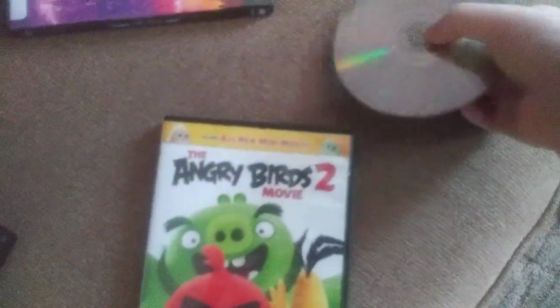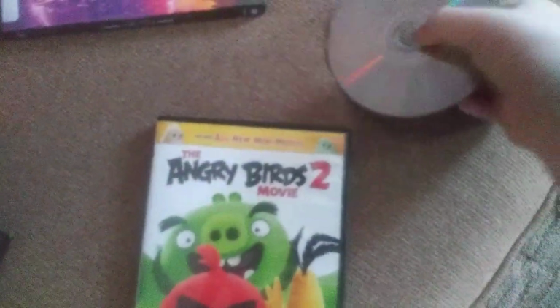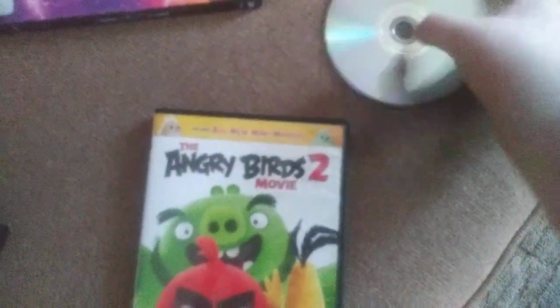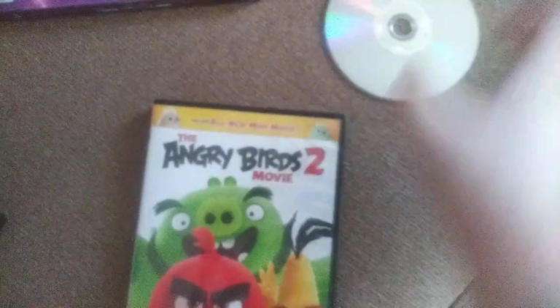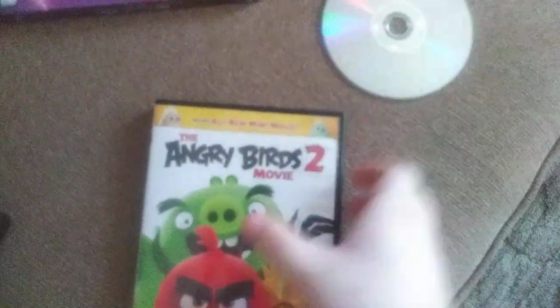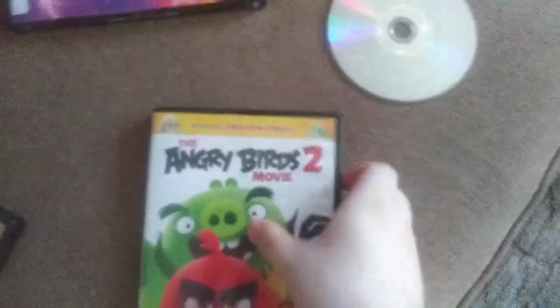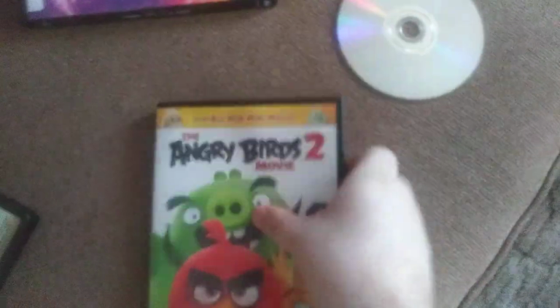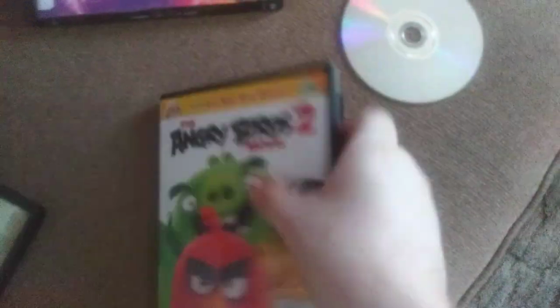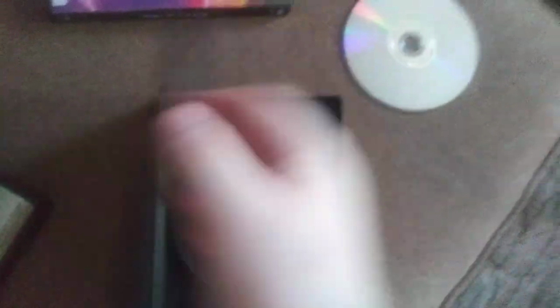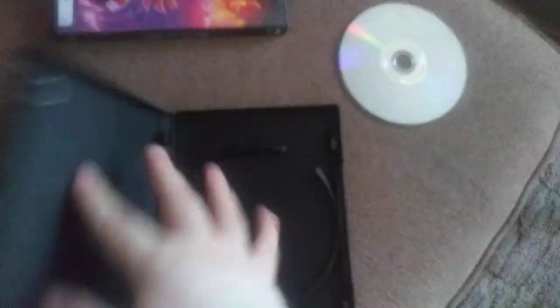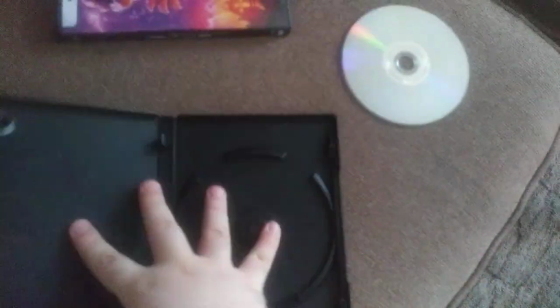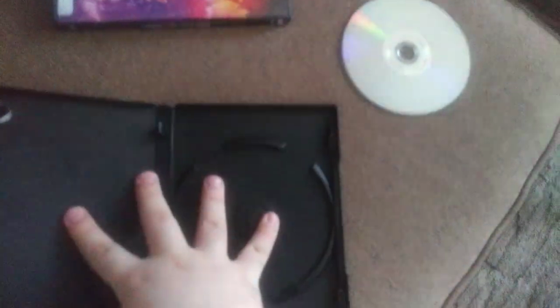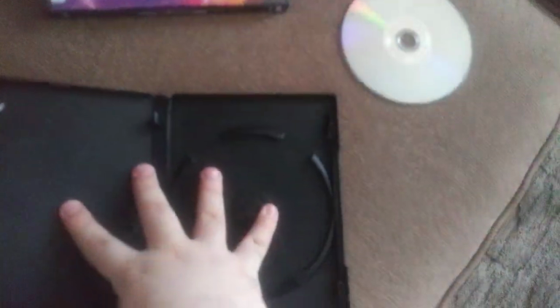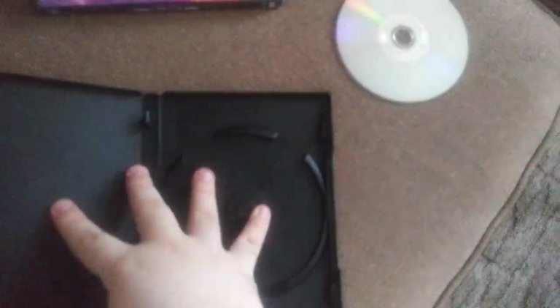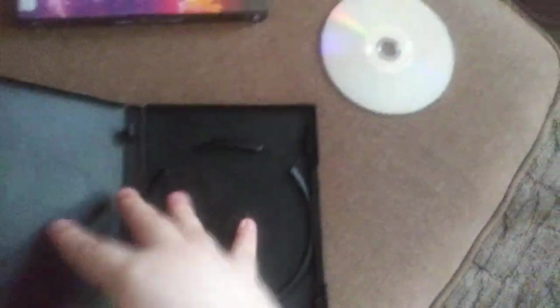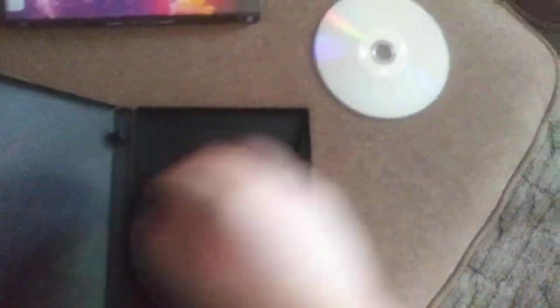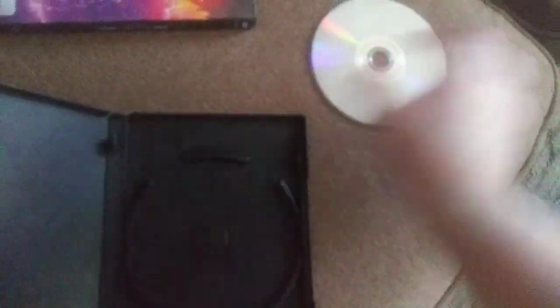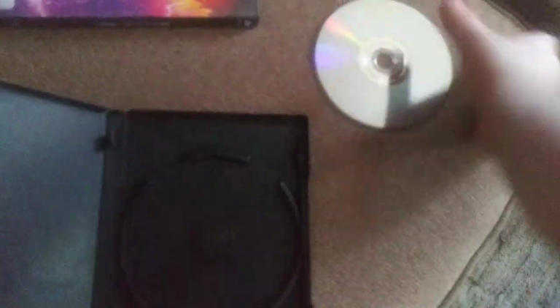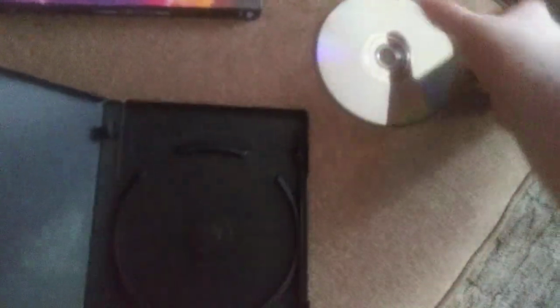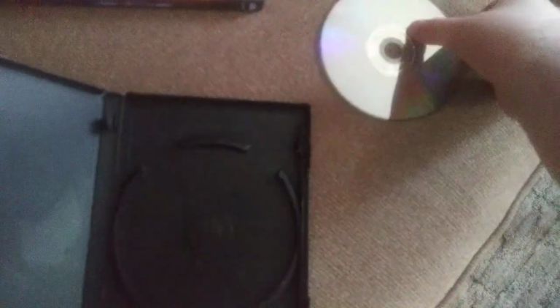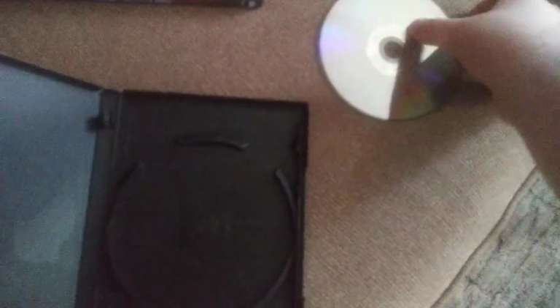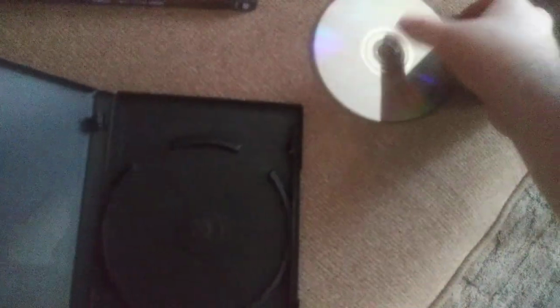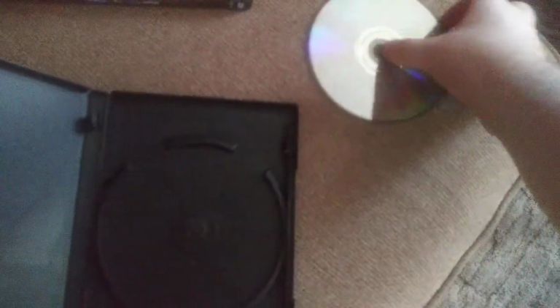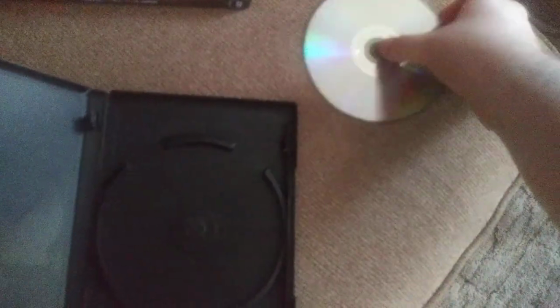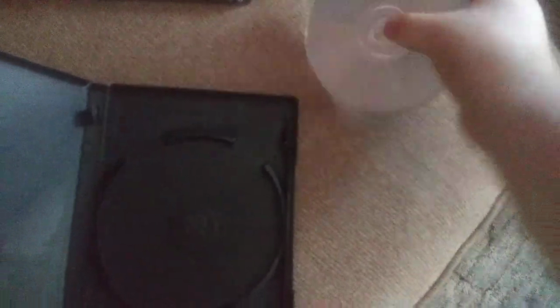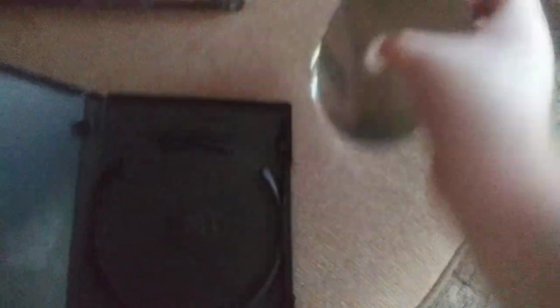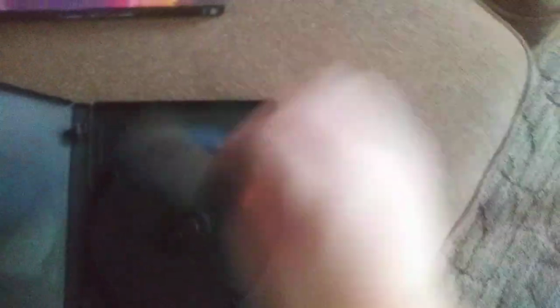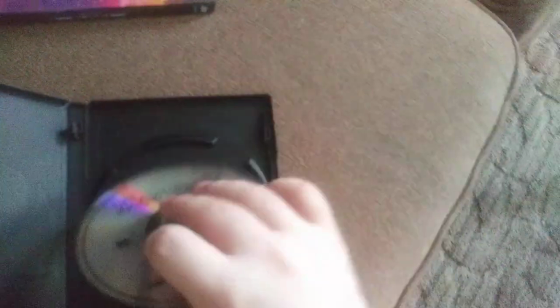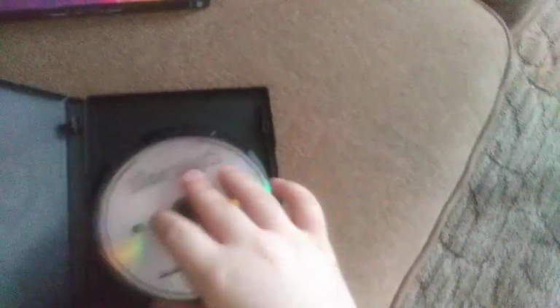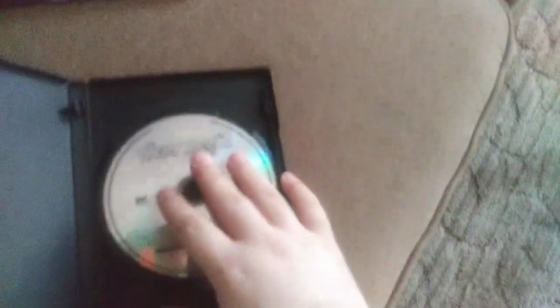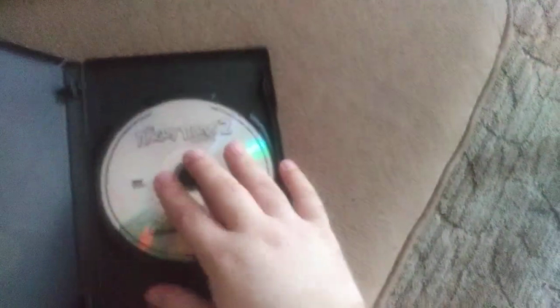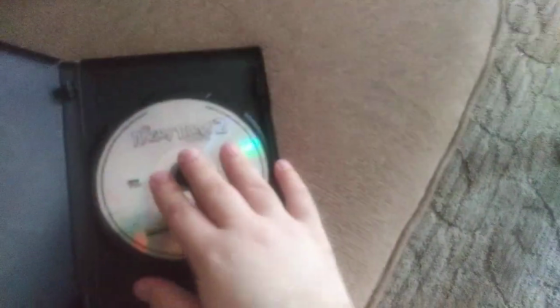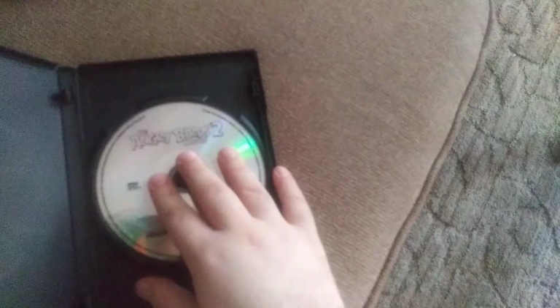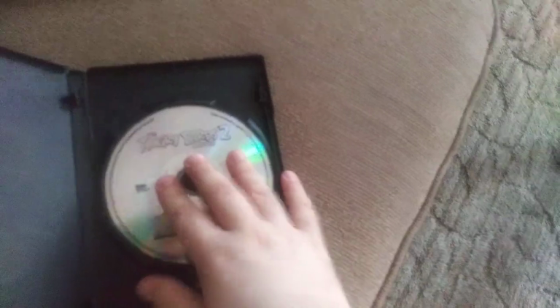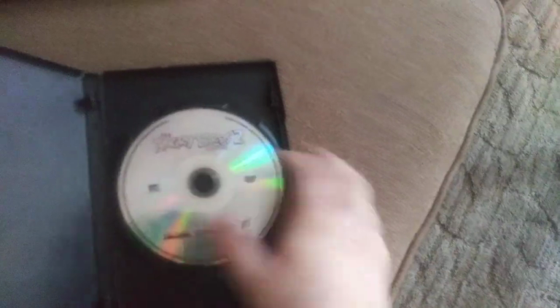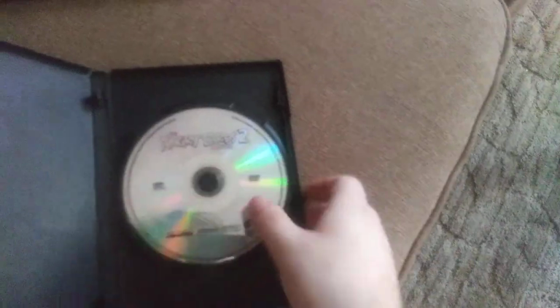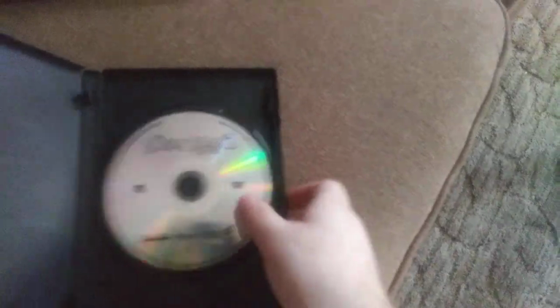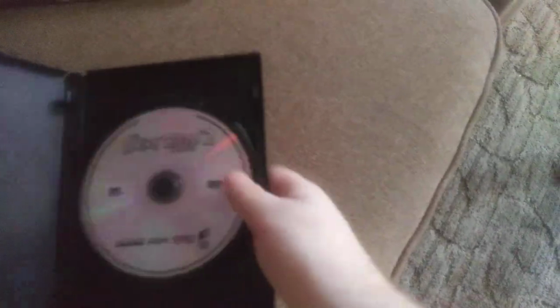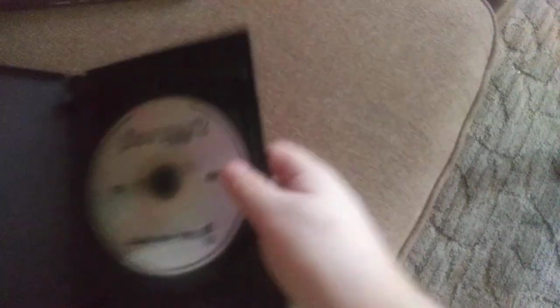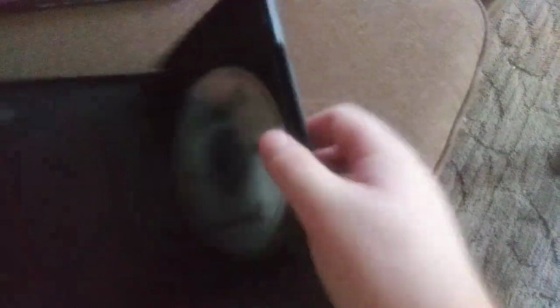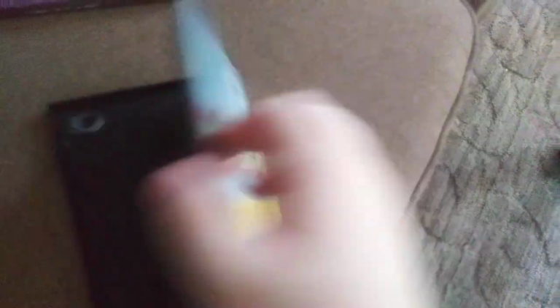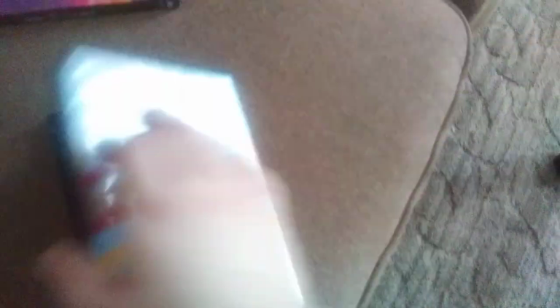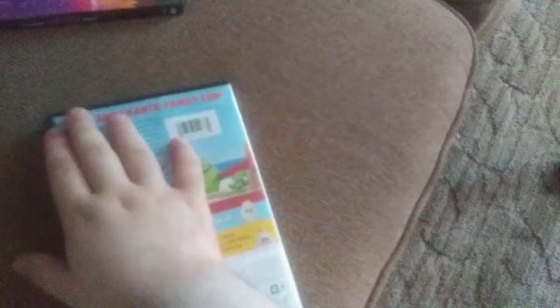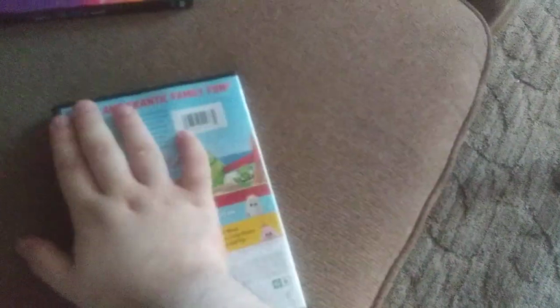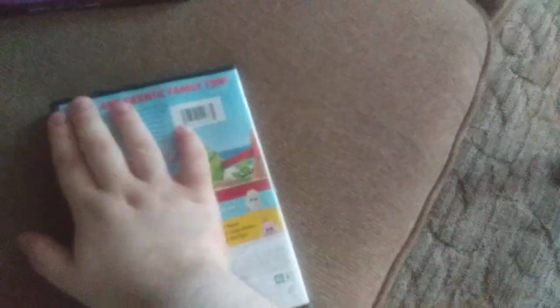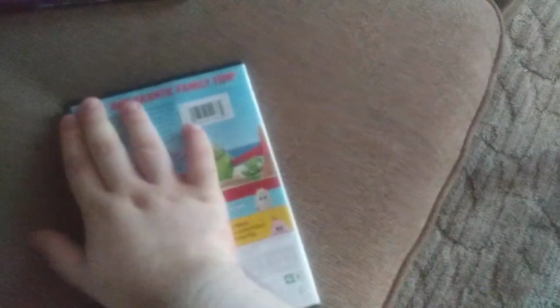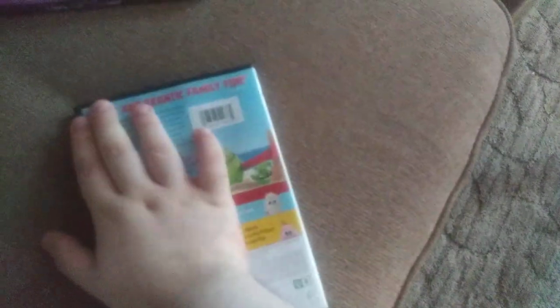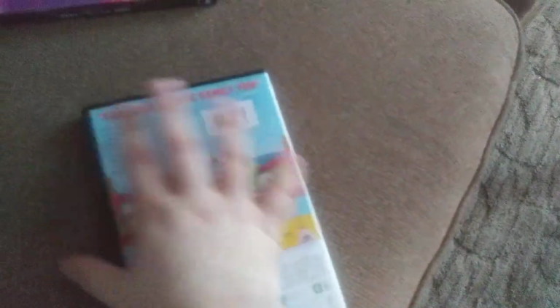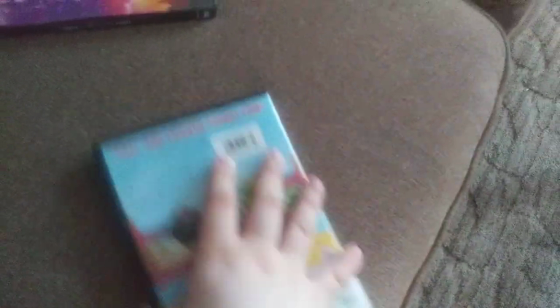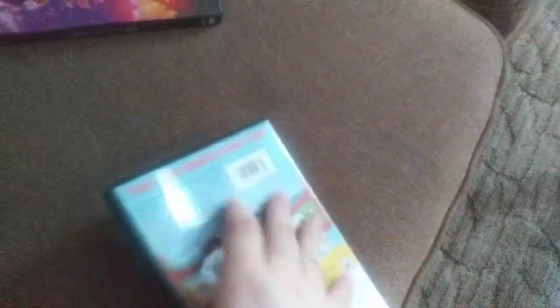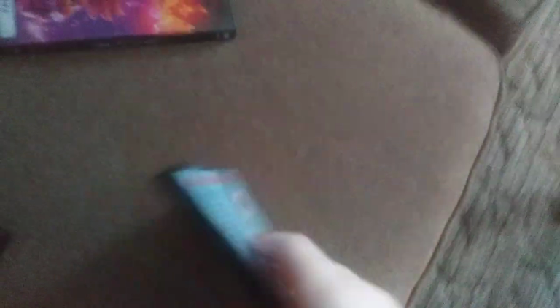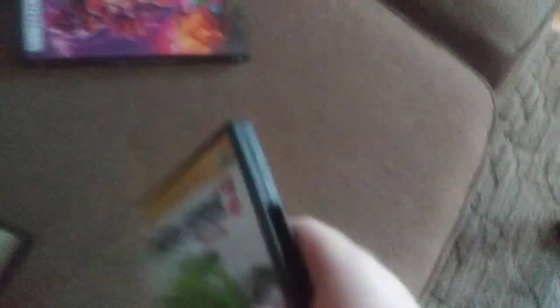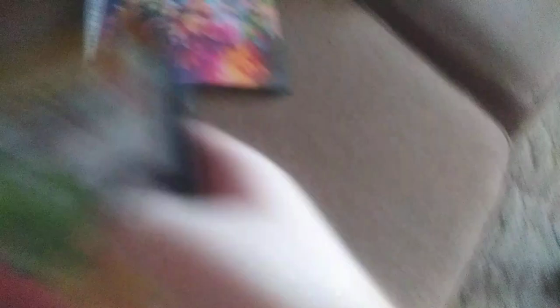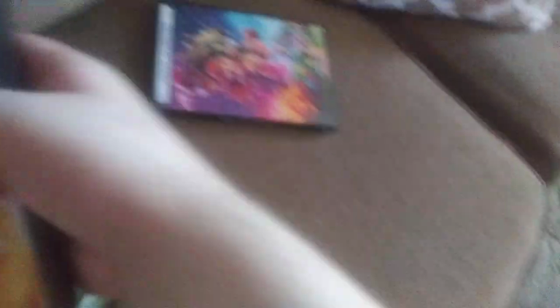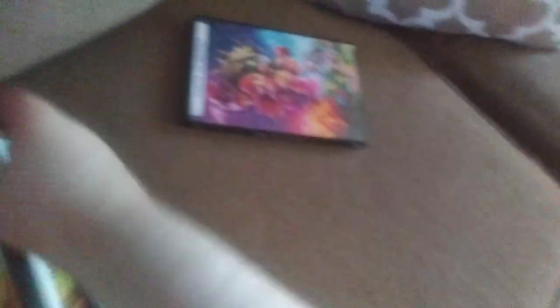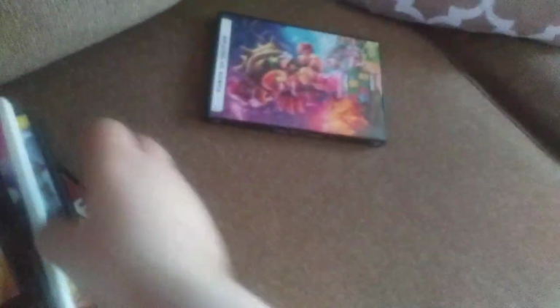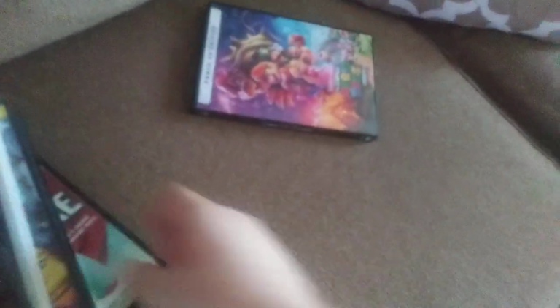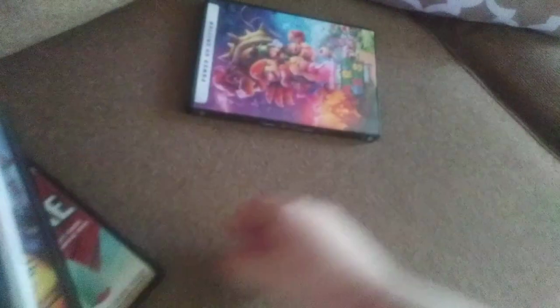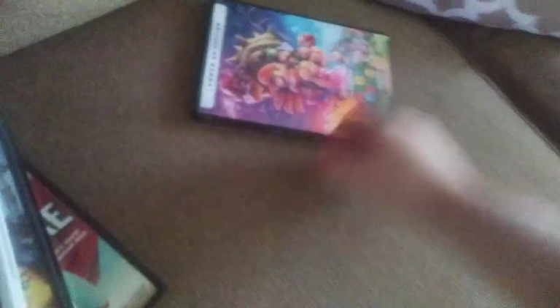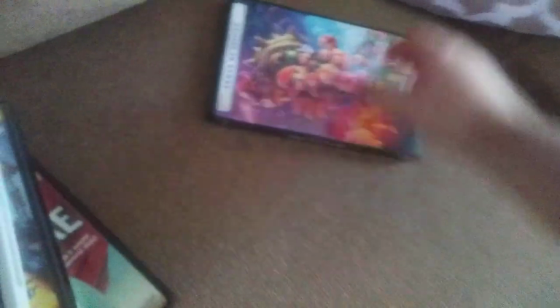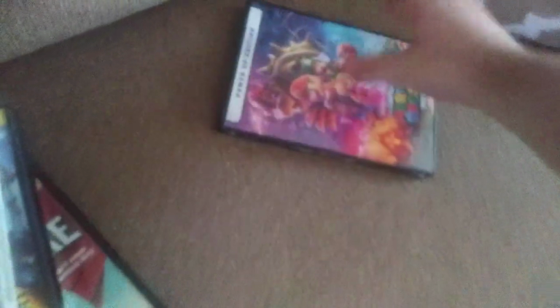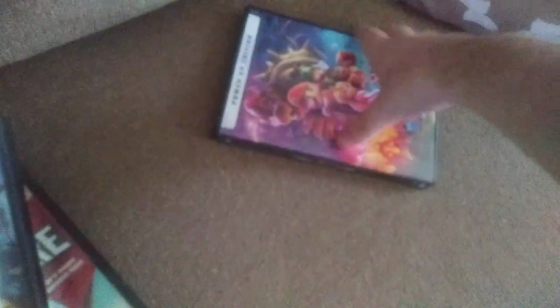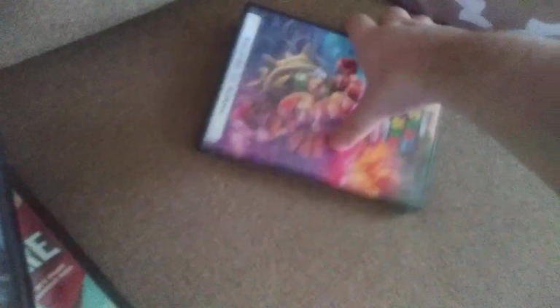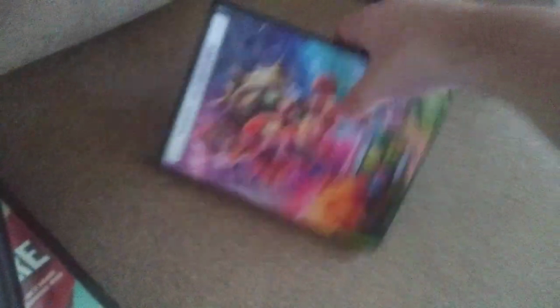My brother was just talking to me and I had to talk to him off camera. So anyways, that was the Sony Pictures Home Entertainment logo.